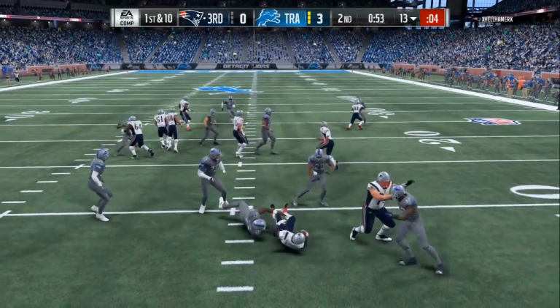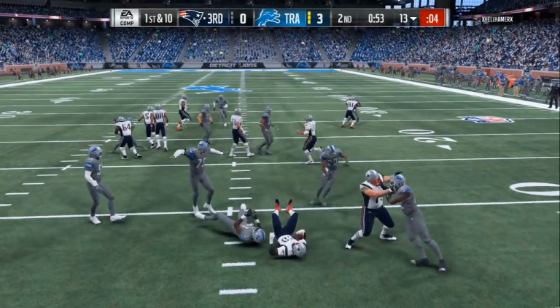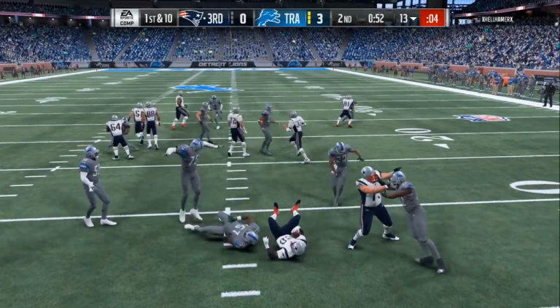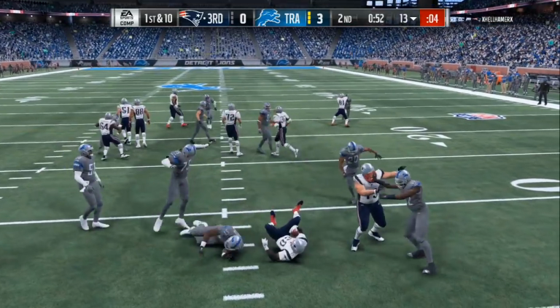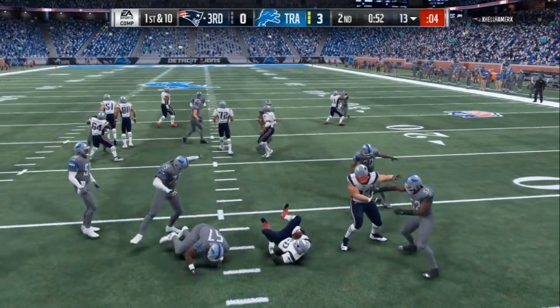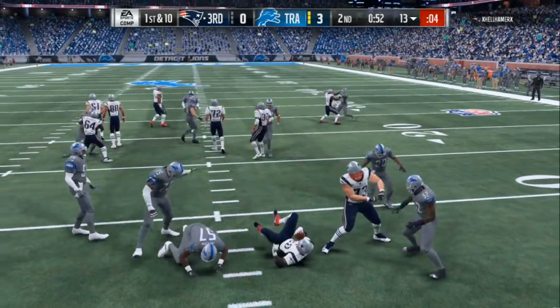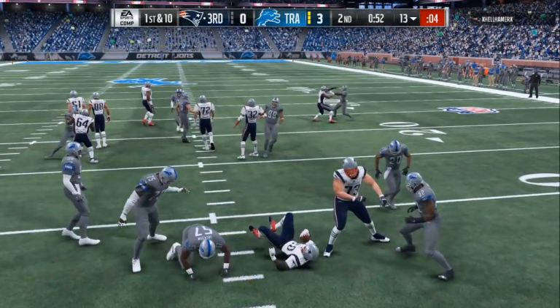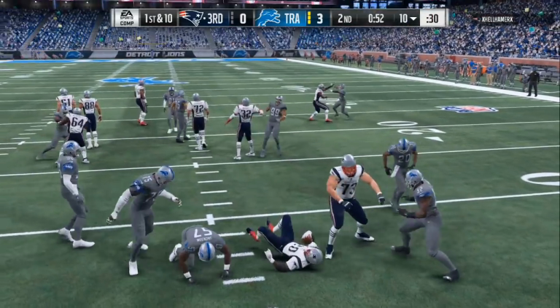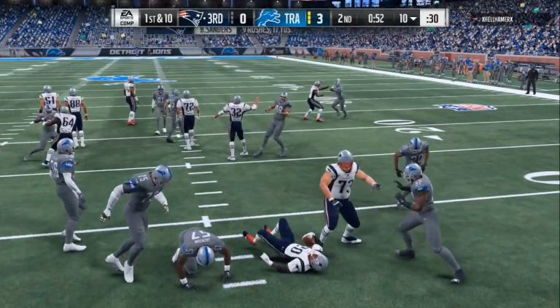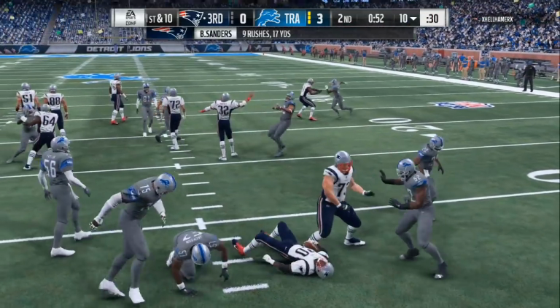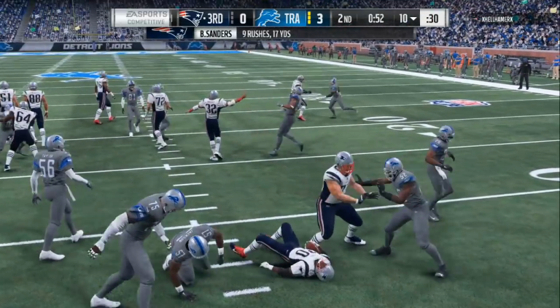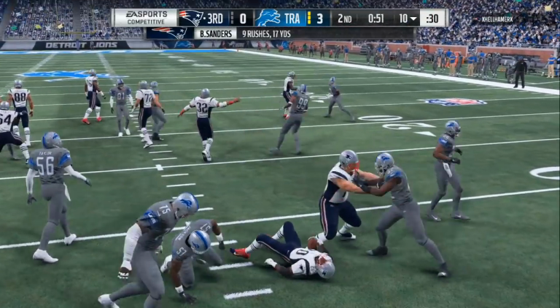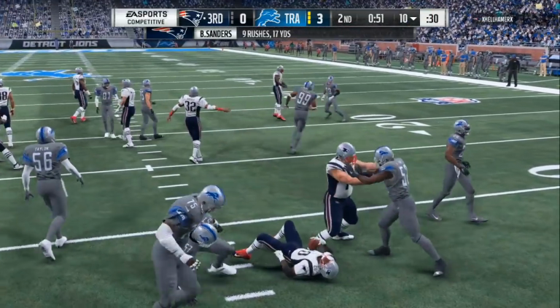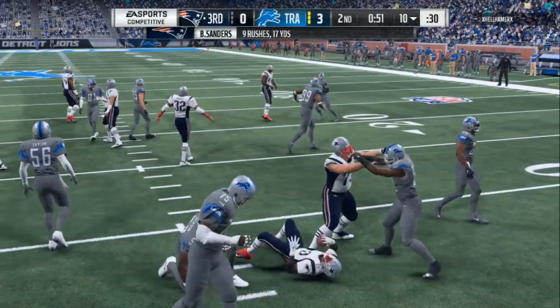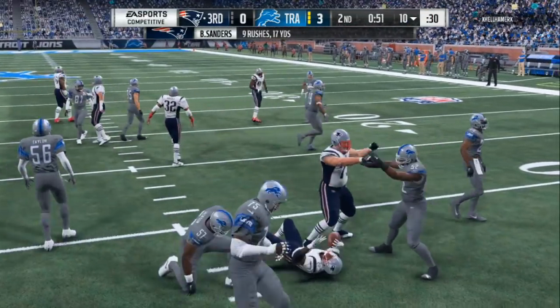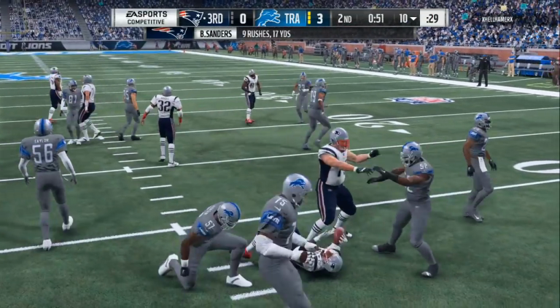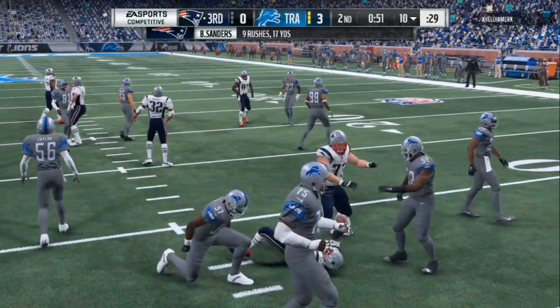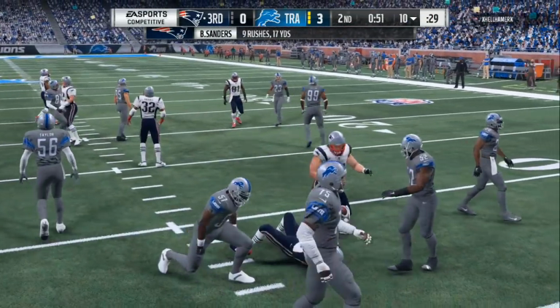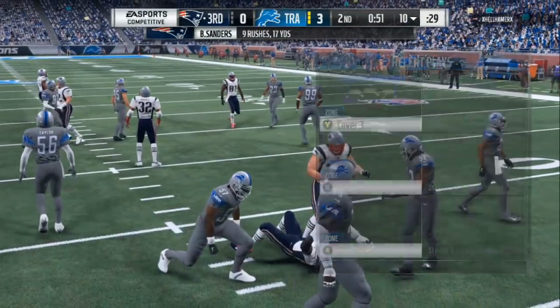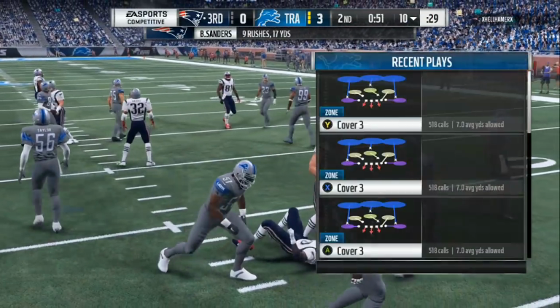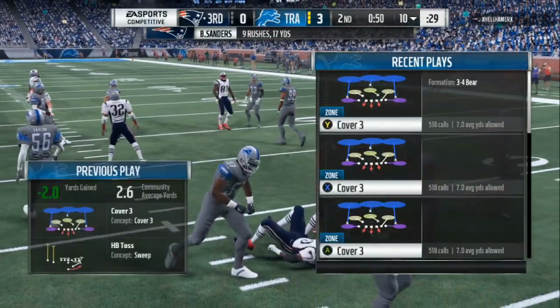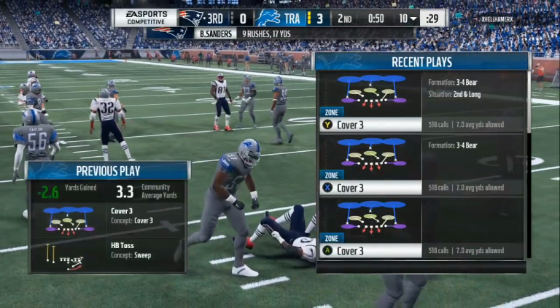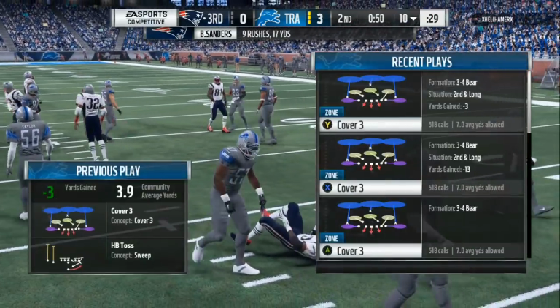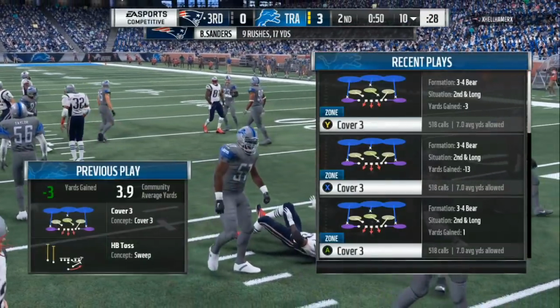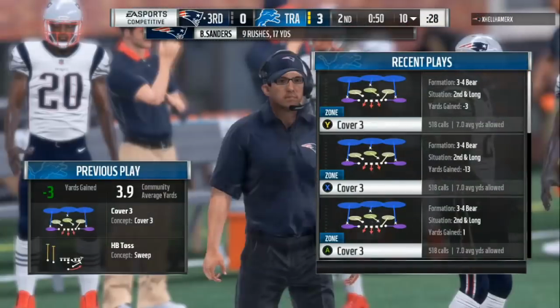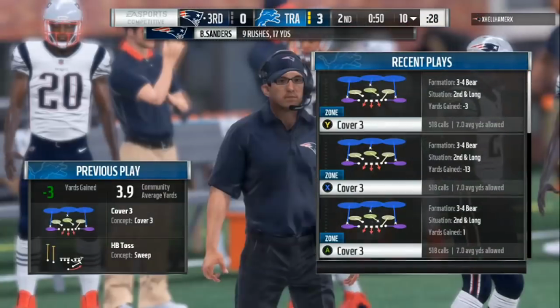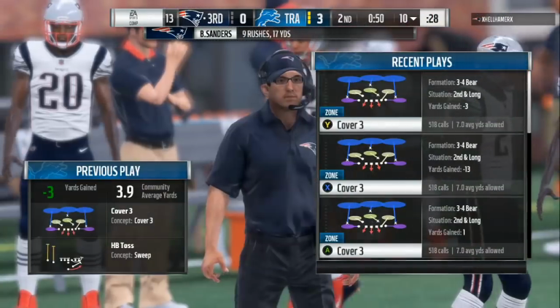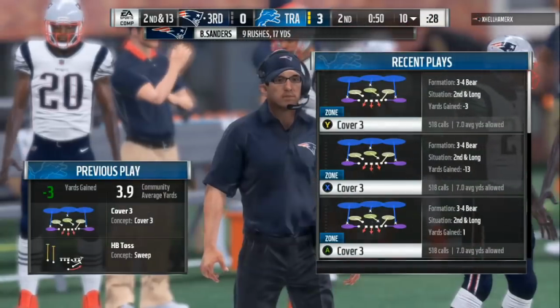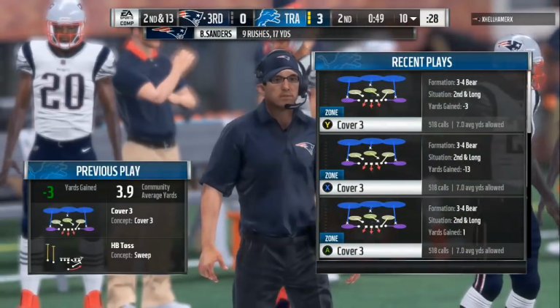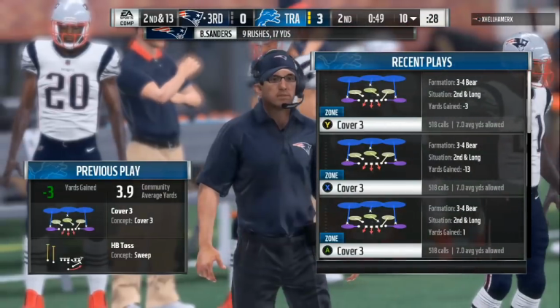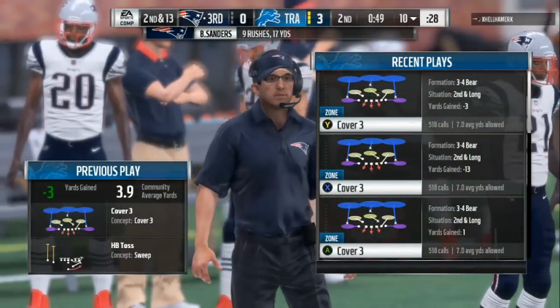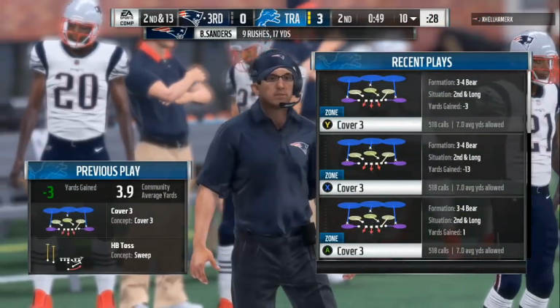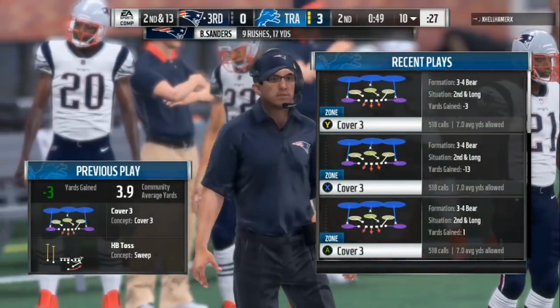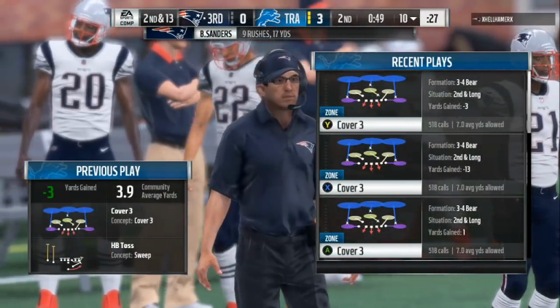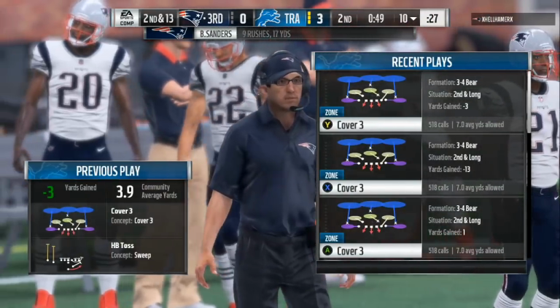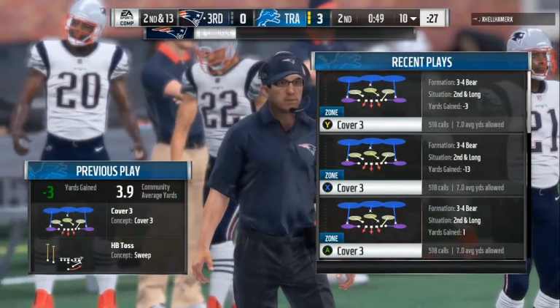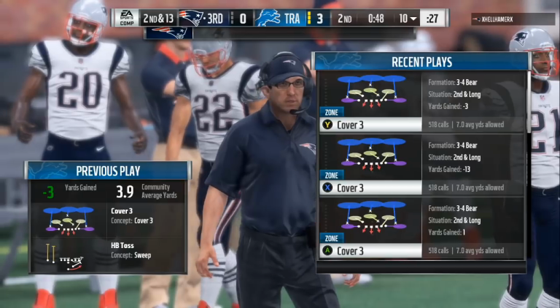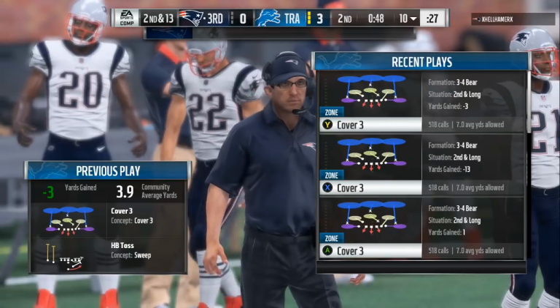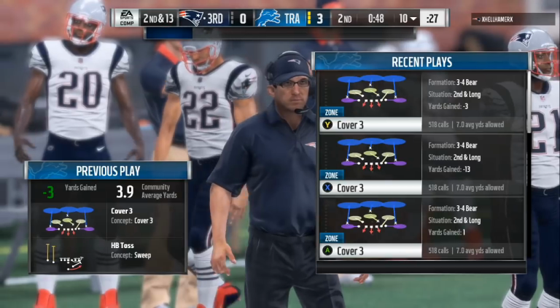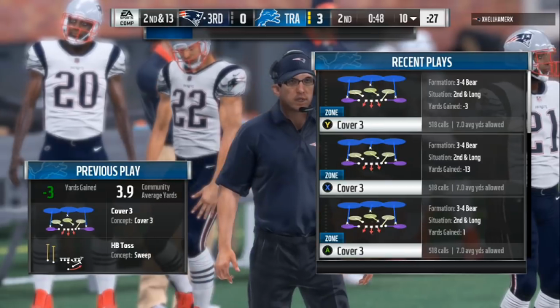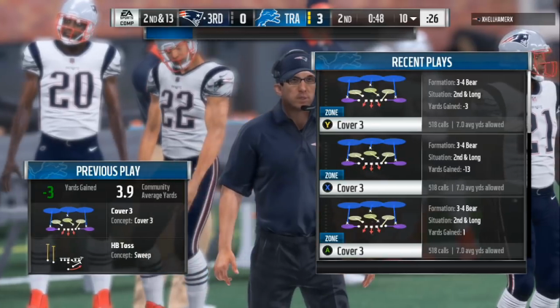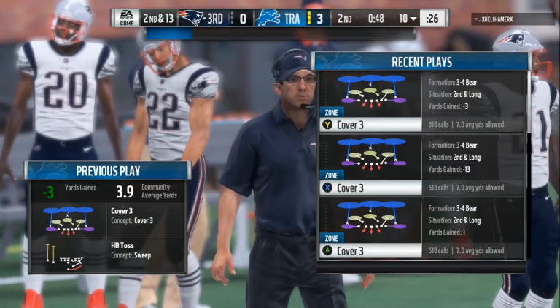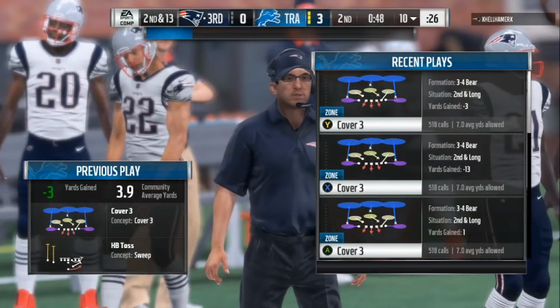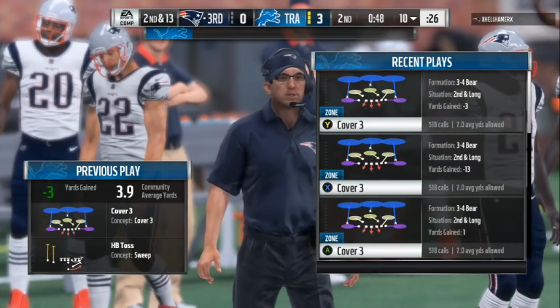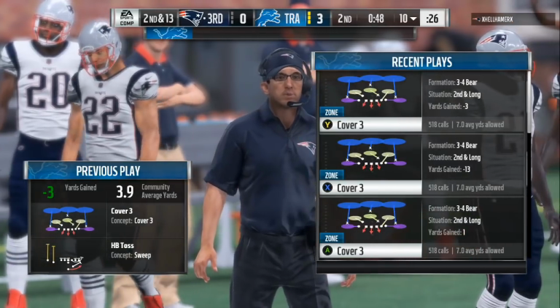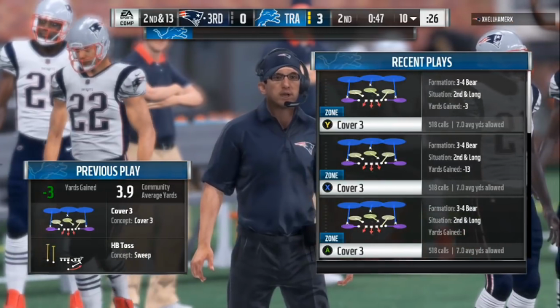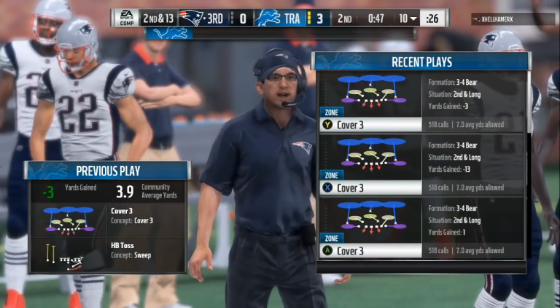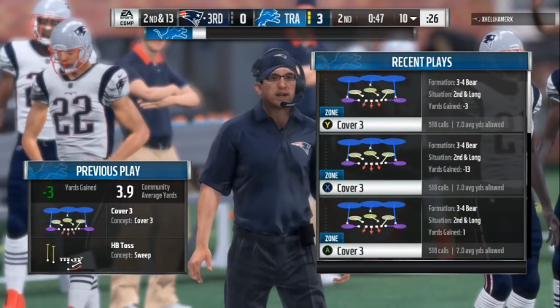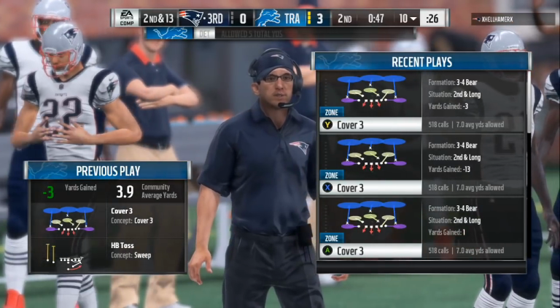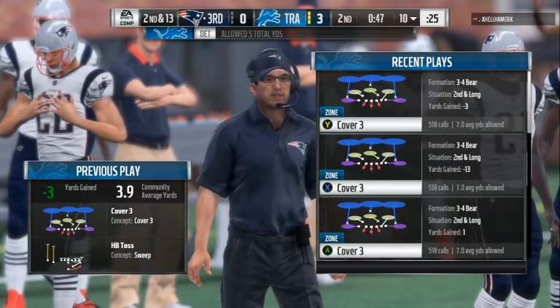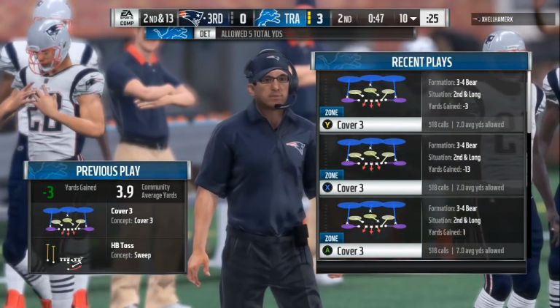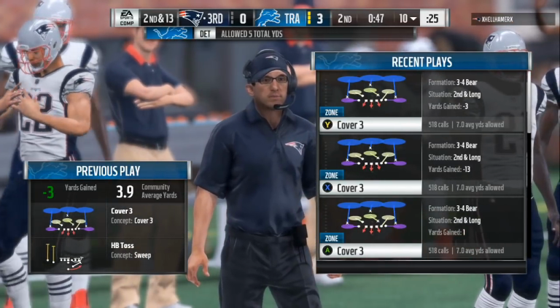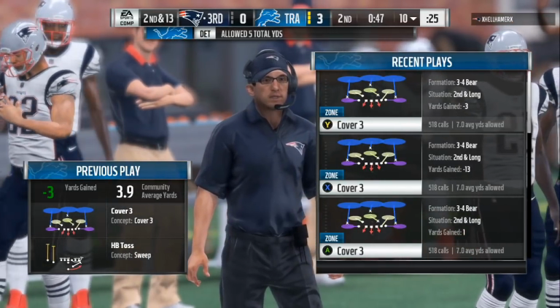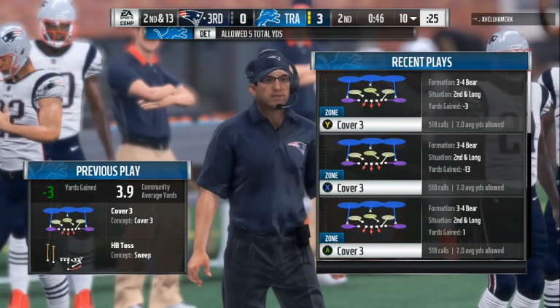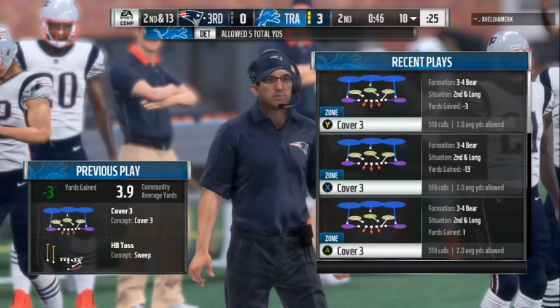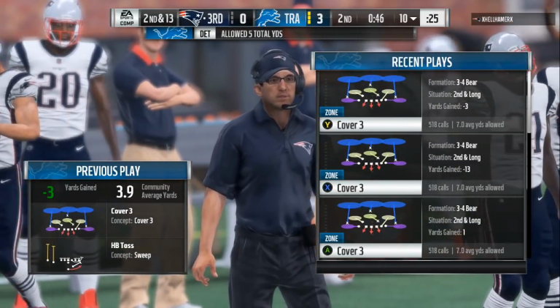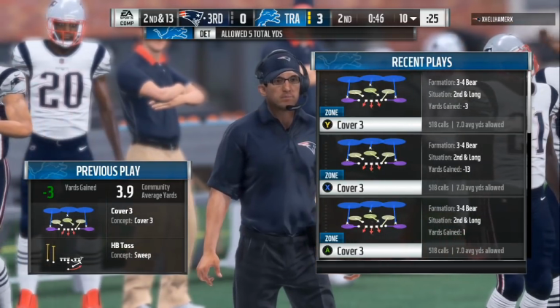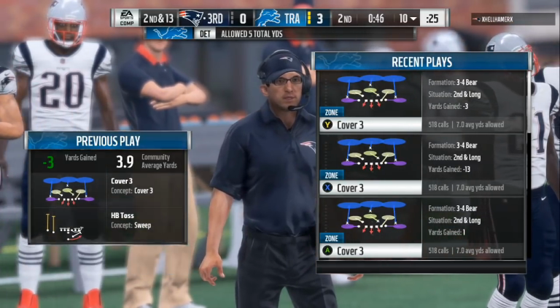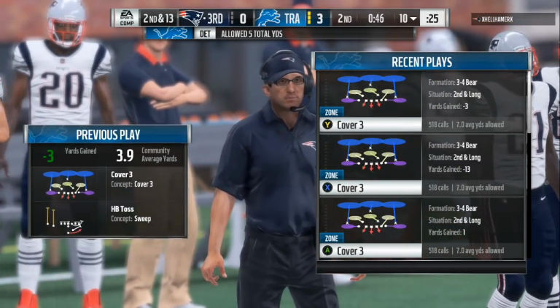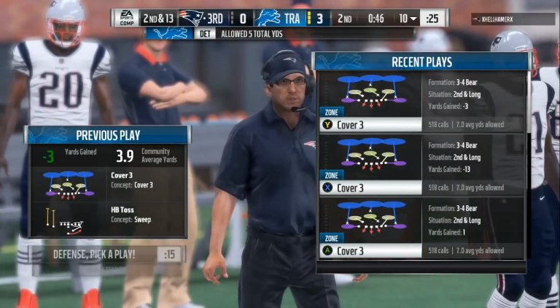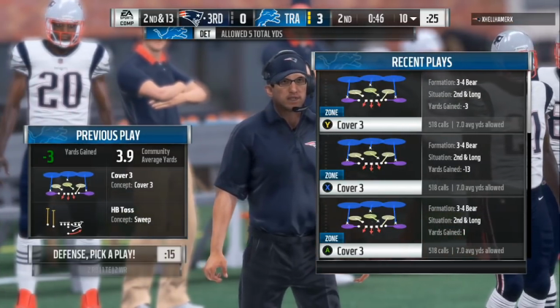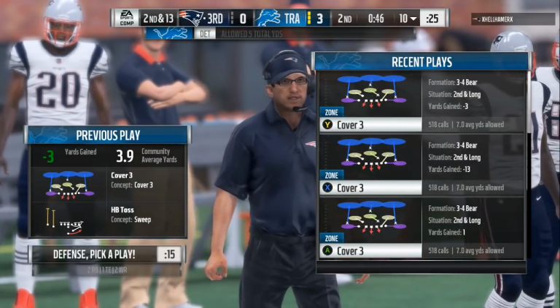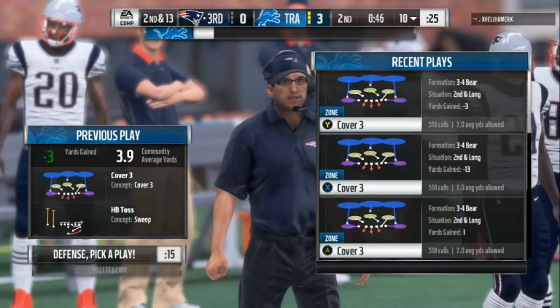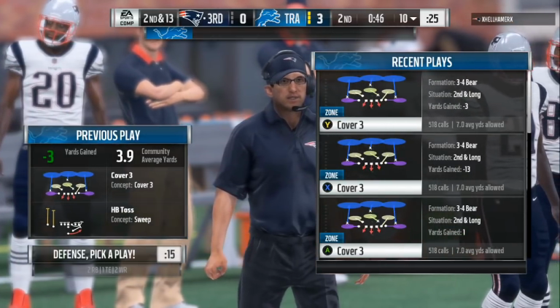The run fits are so good because on the right side of this formation you got three linebackers, so put your best block shed linebackers in there.